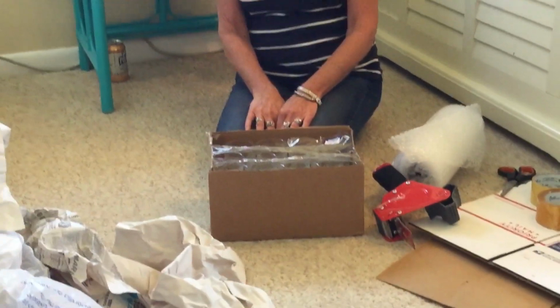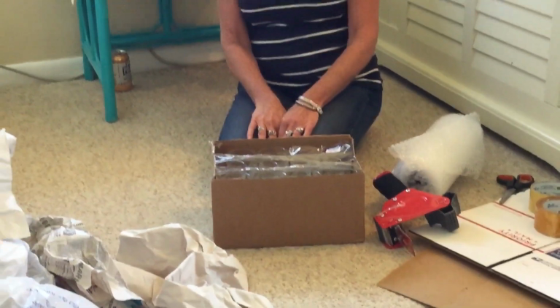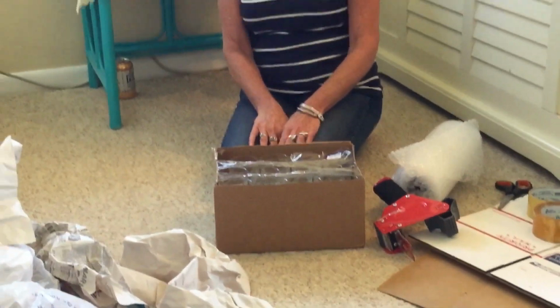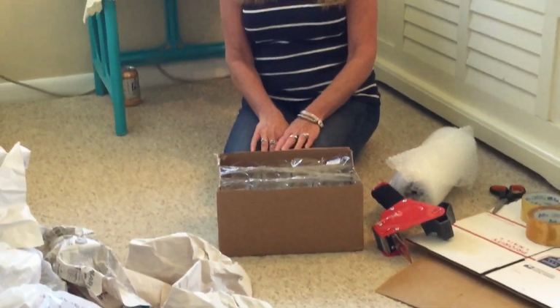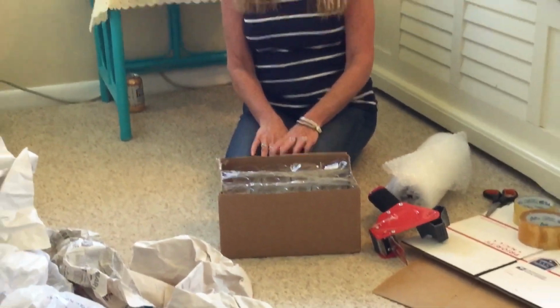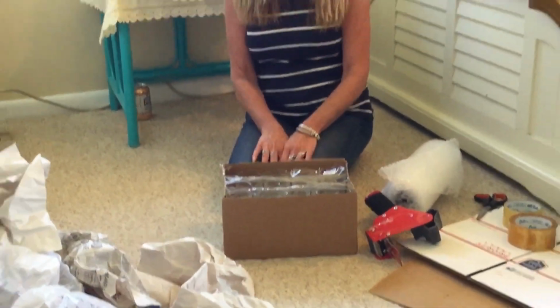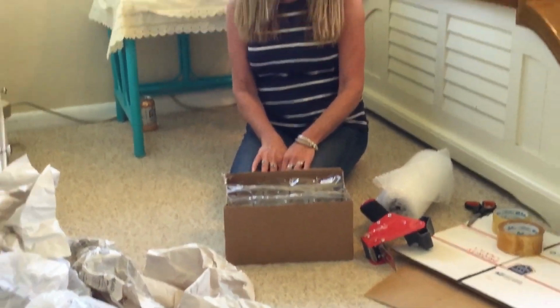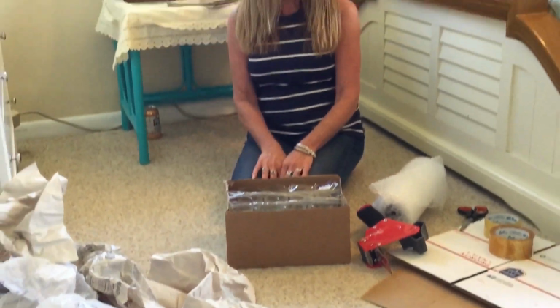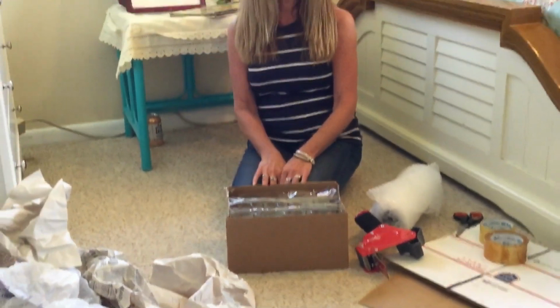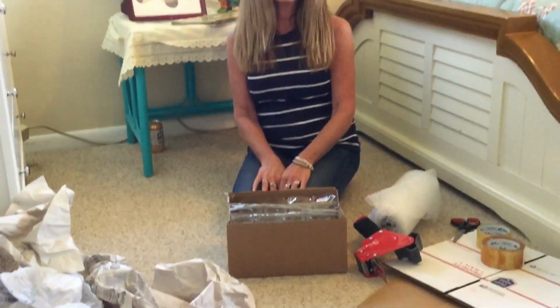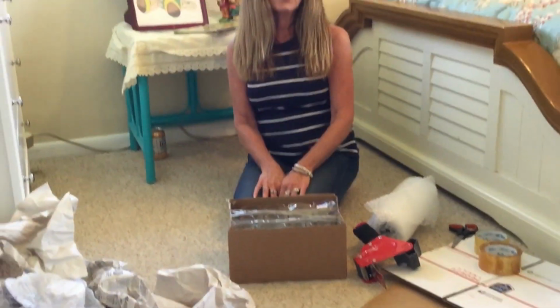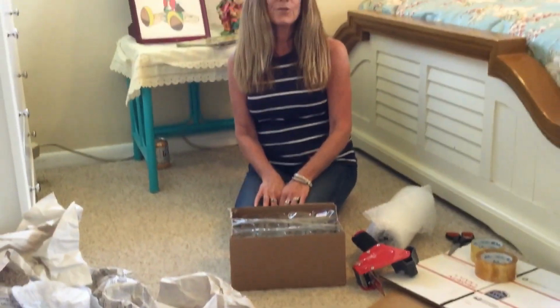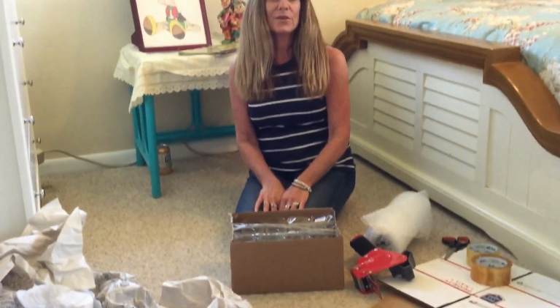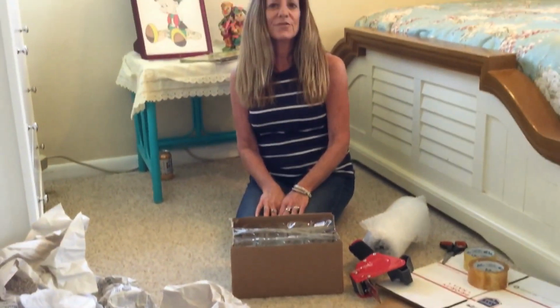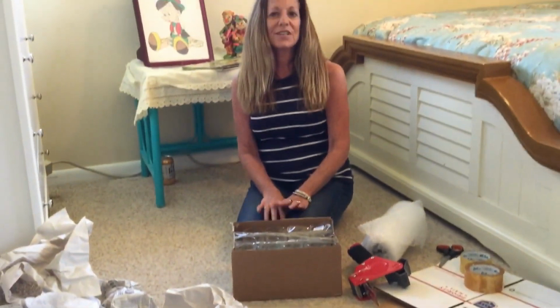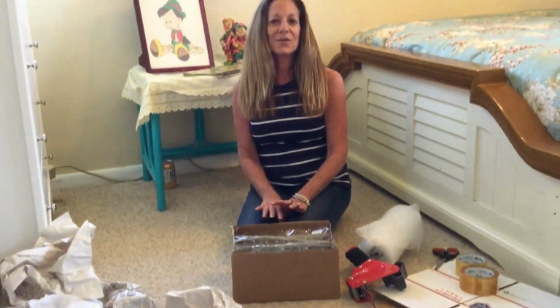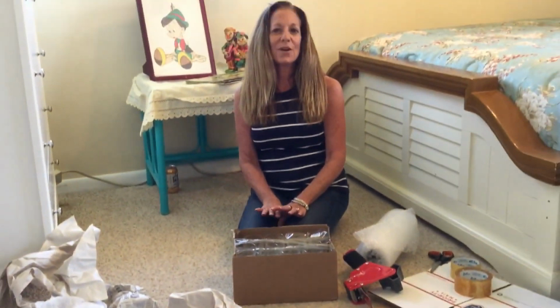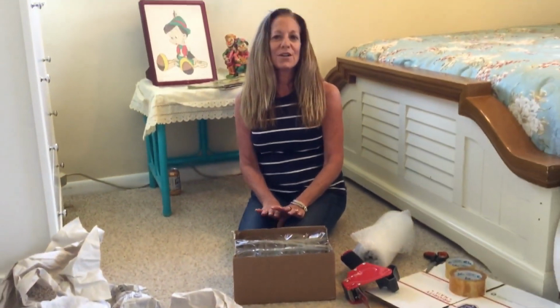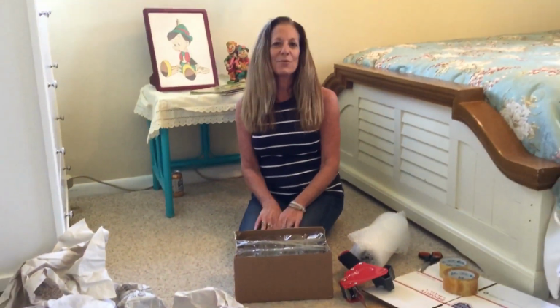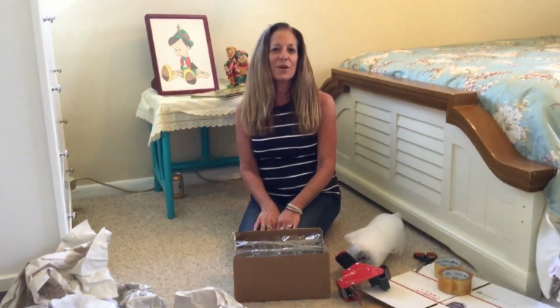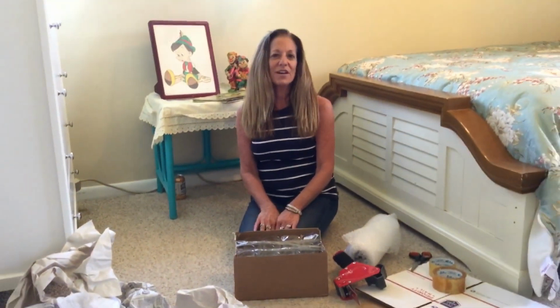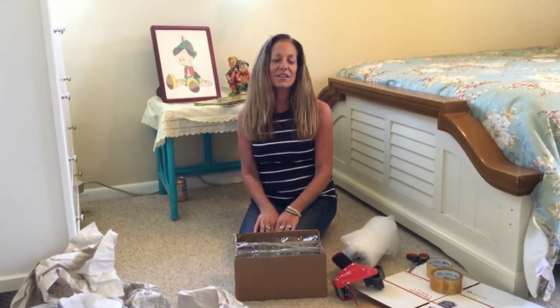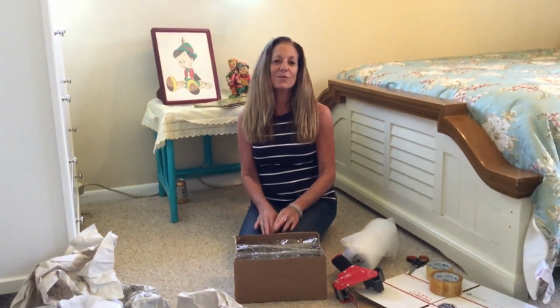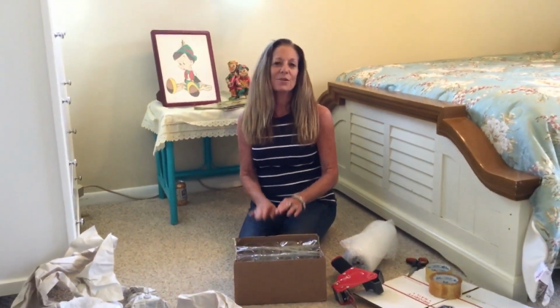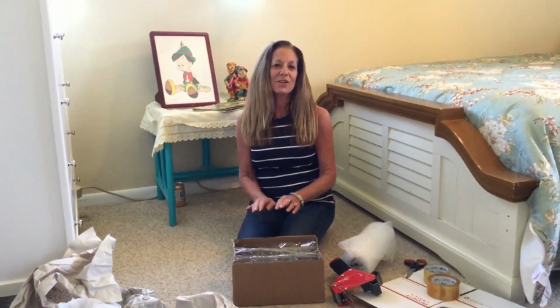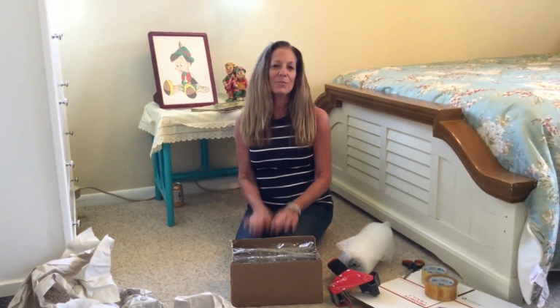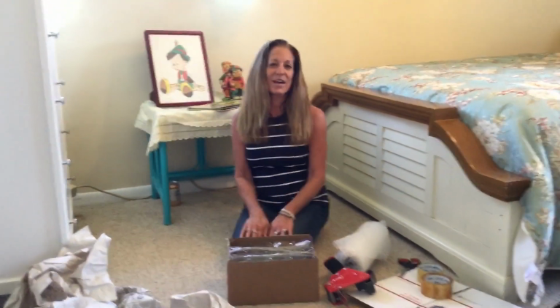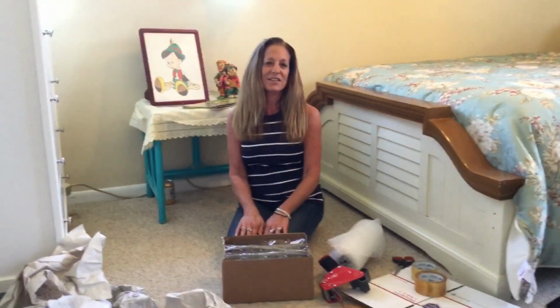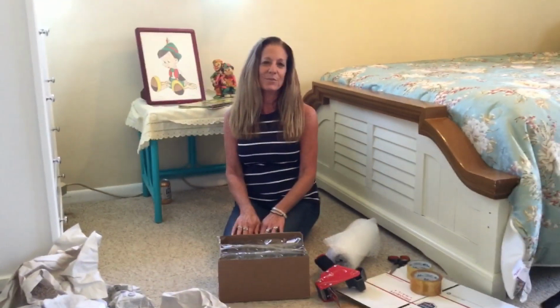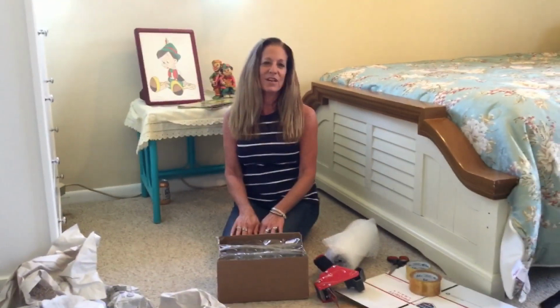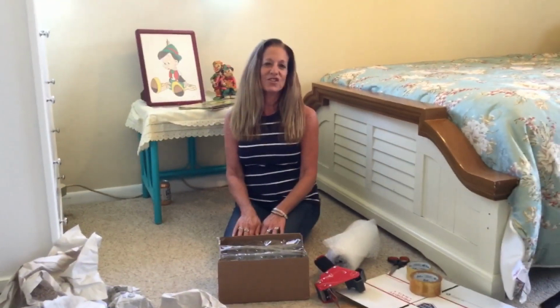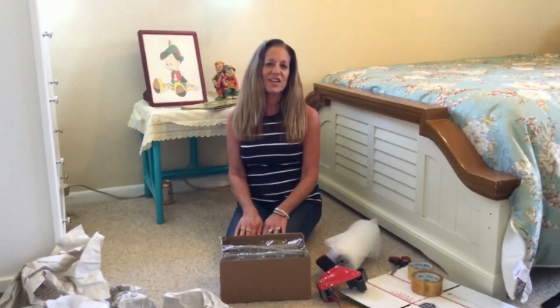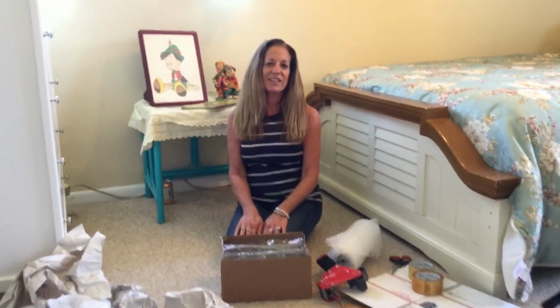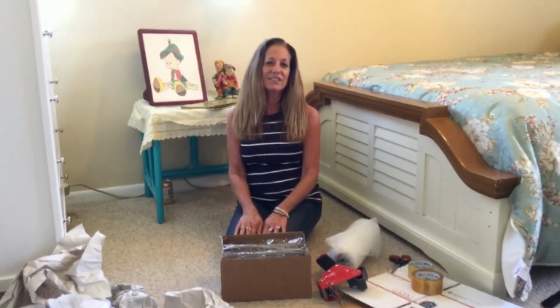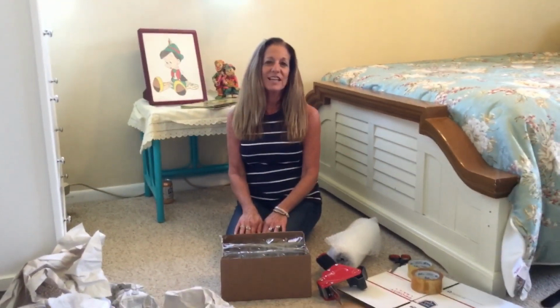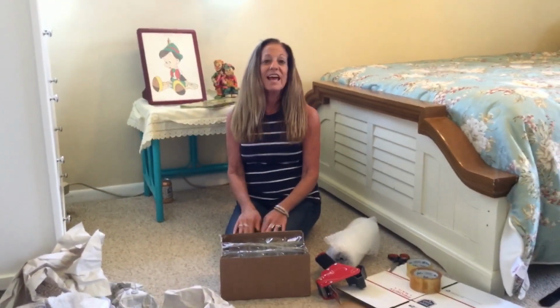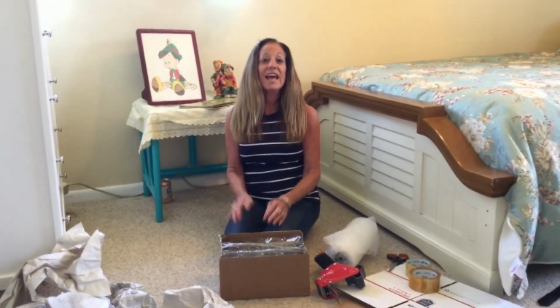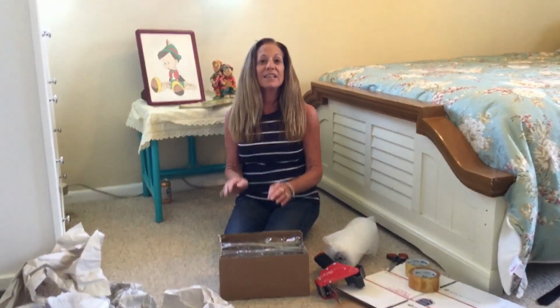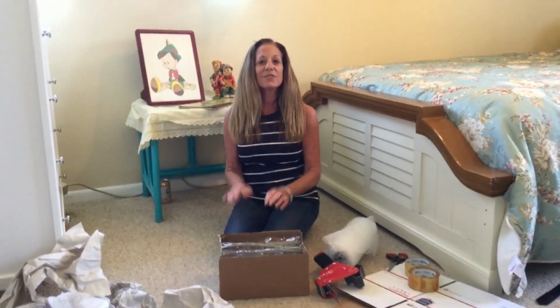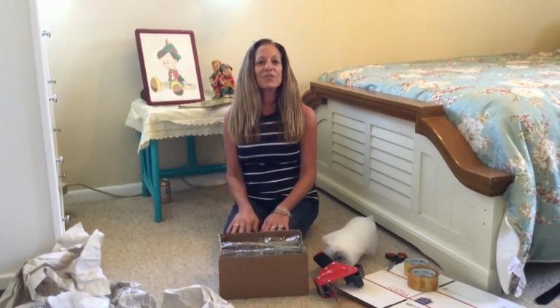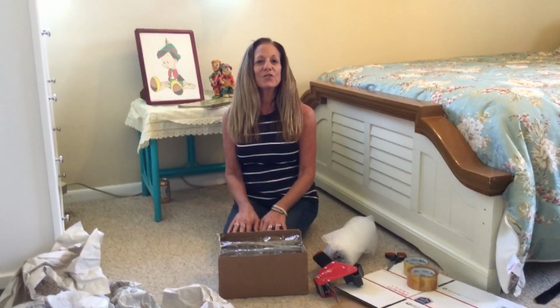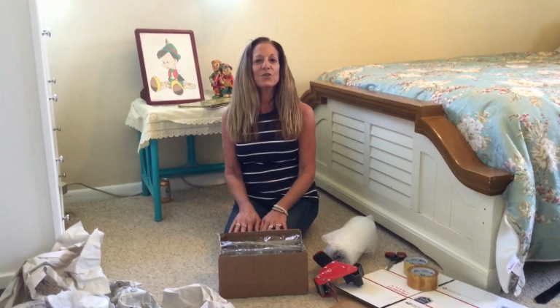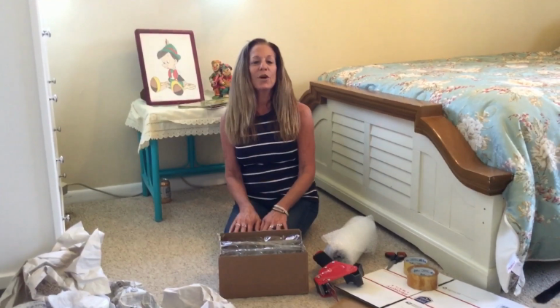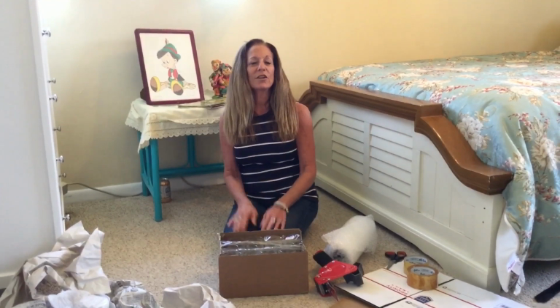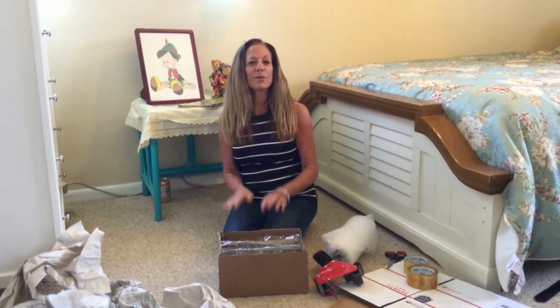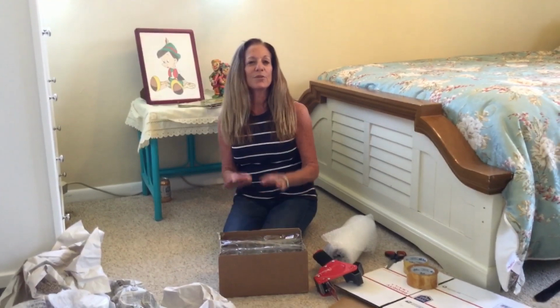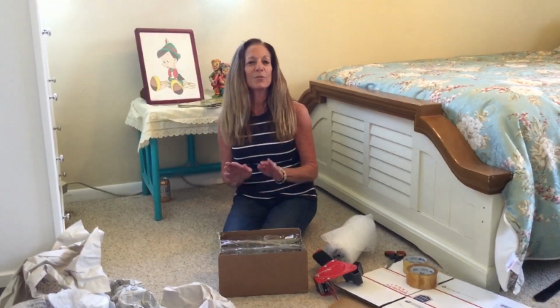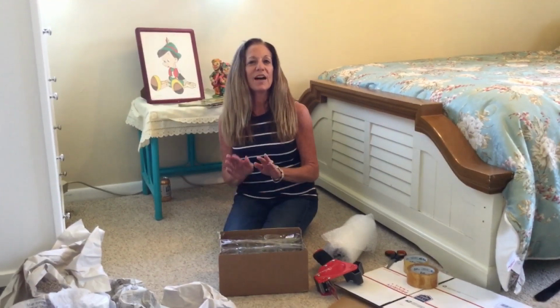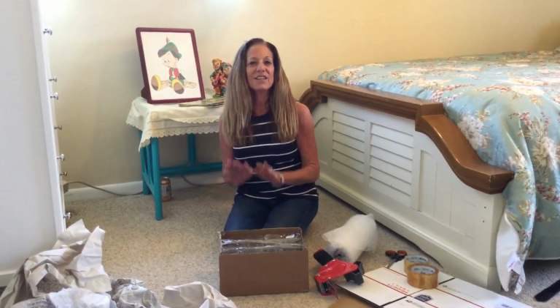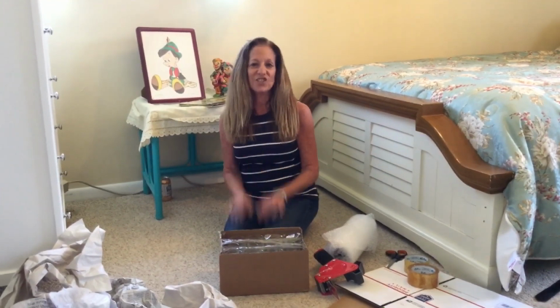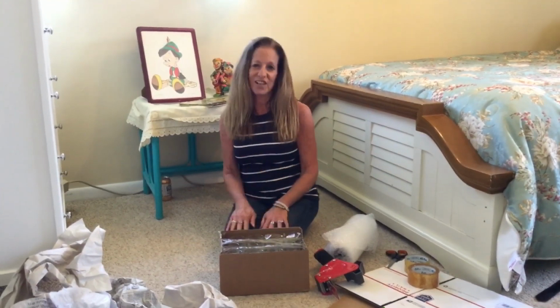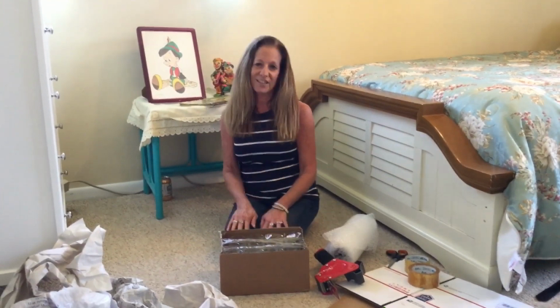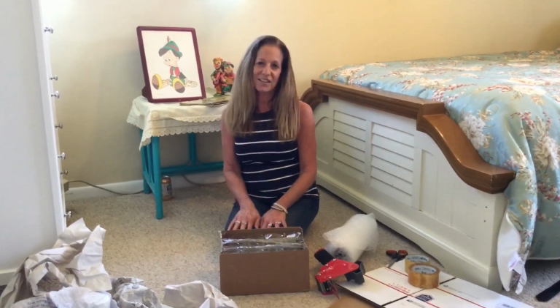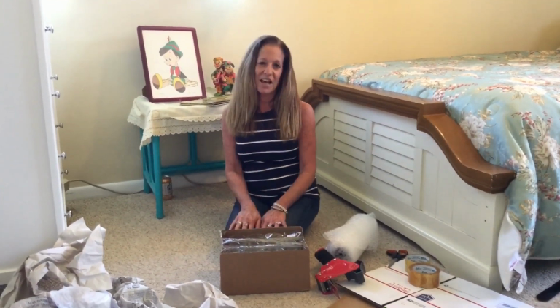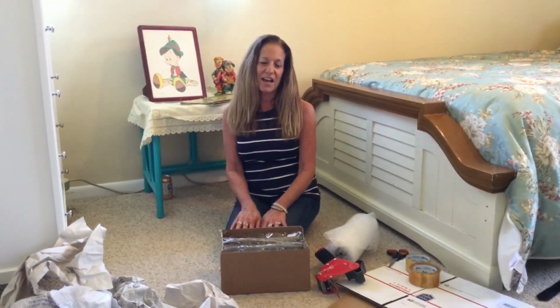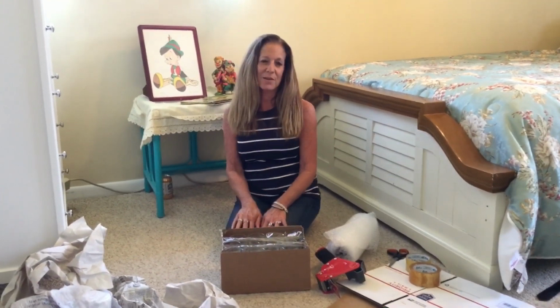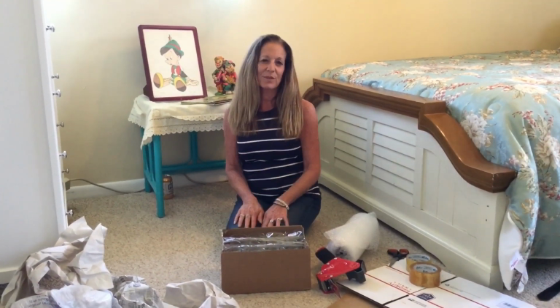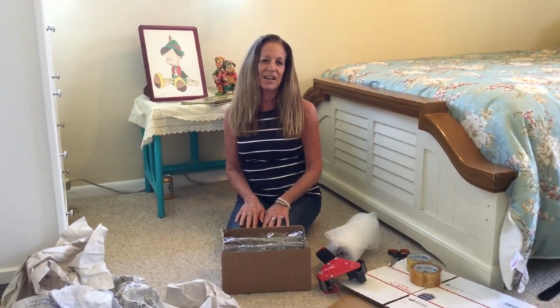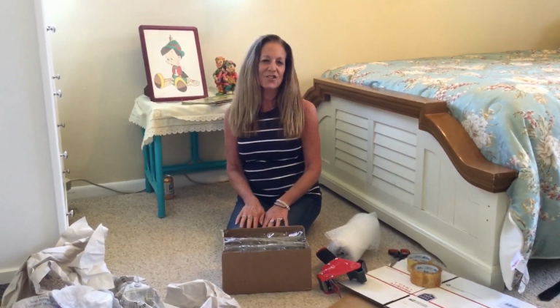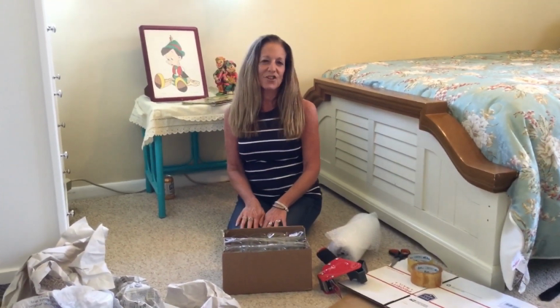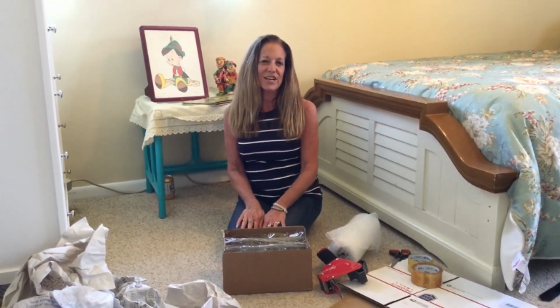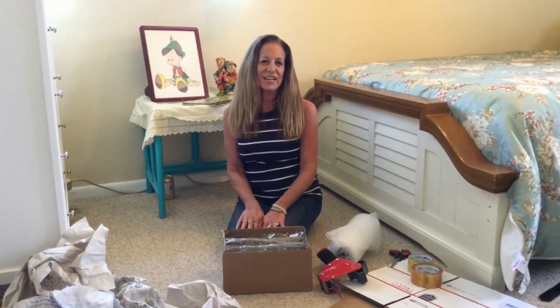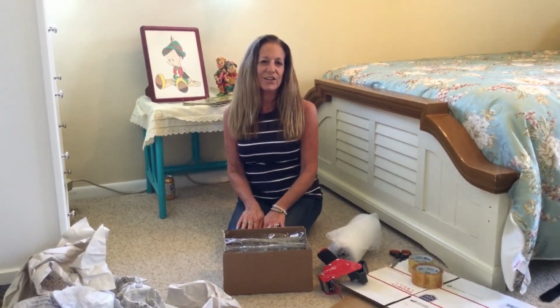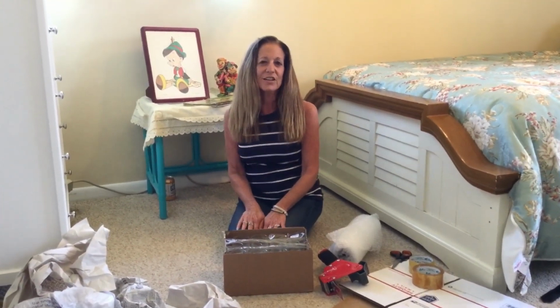Hi, Michelle here at Thrifting 101. Welcome back to my channel. And if you're new, welcome to my channel. I'm glad you're here.